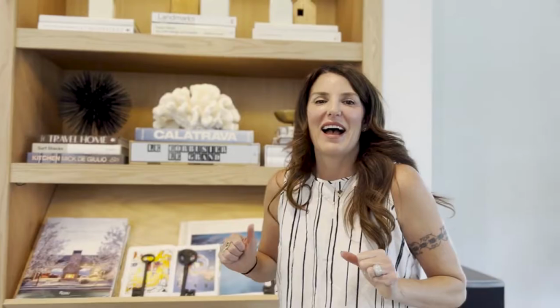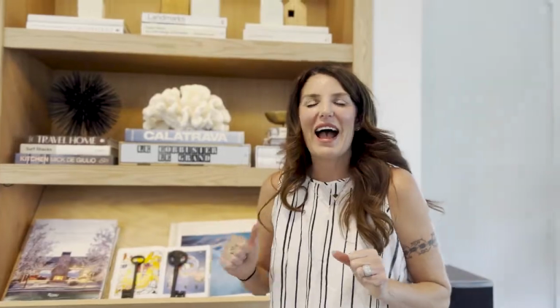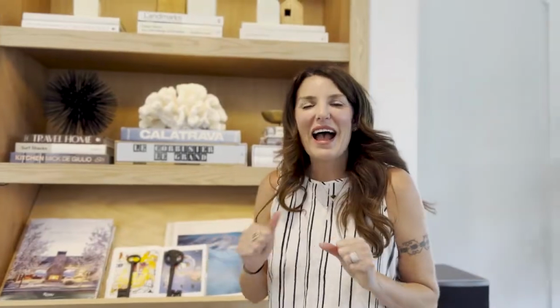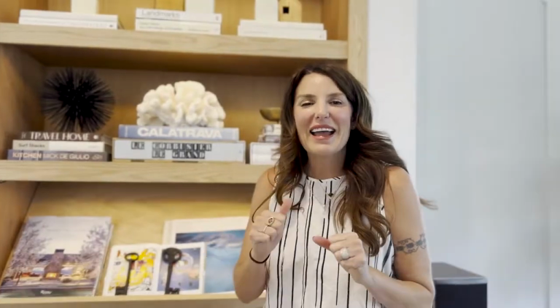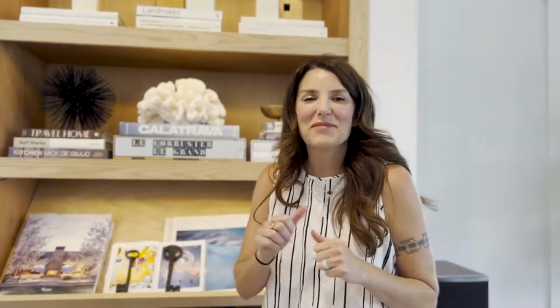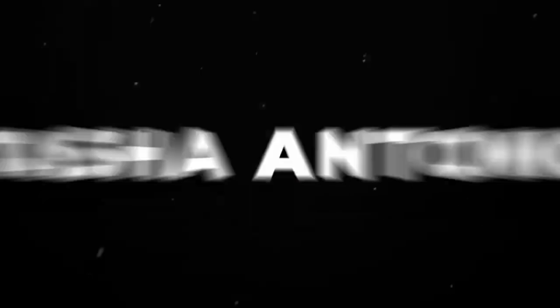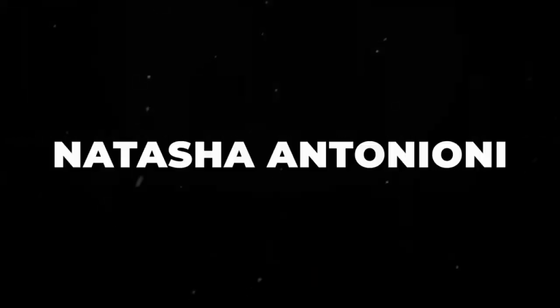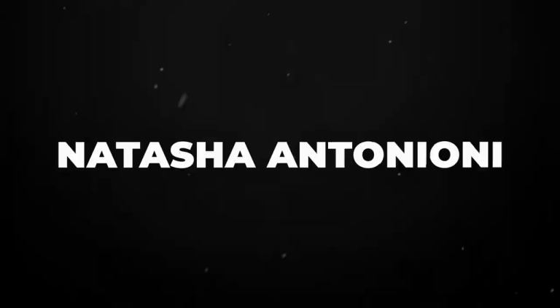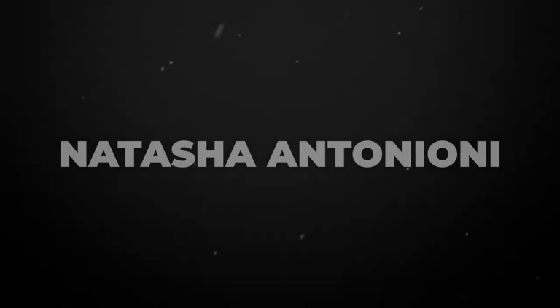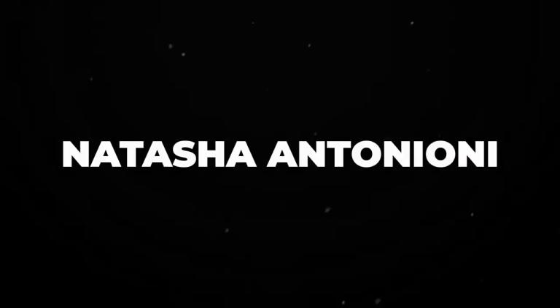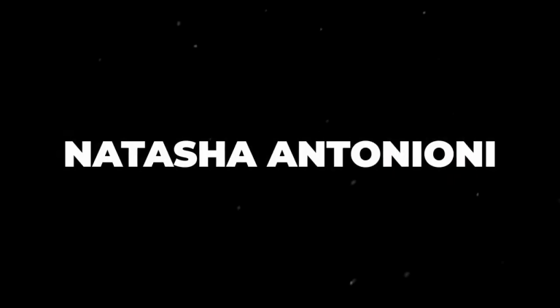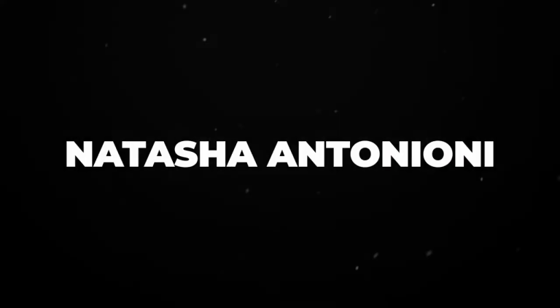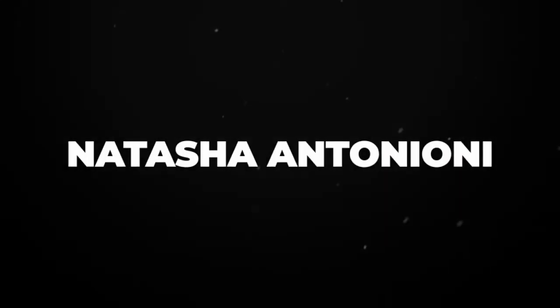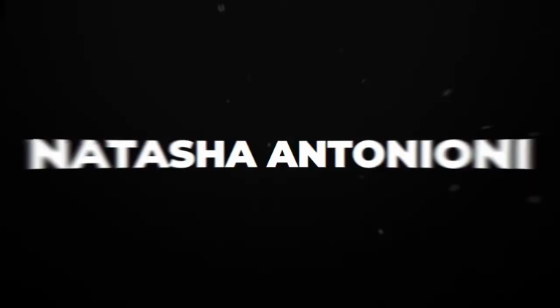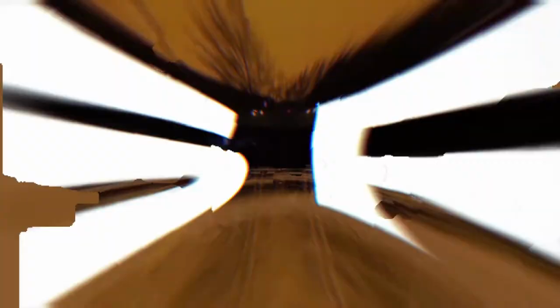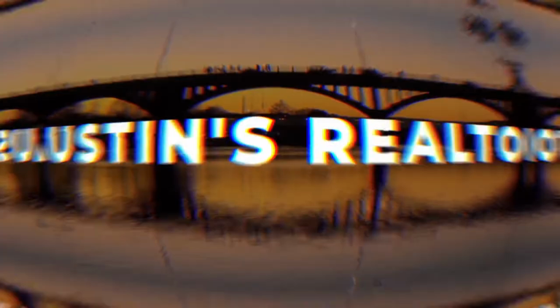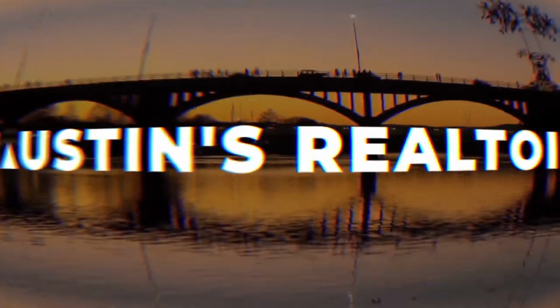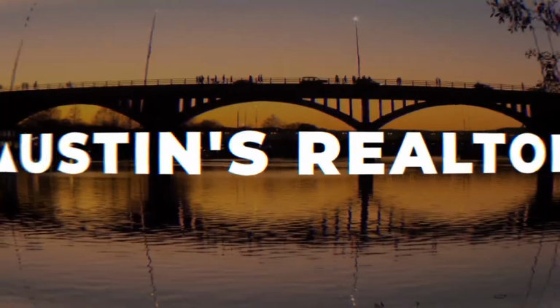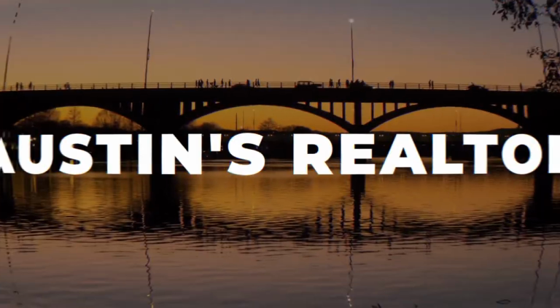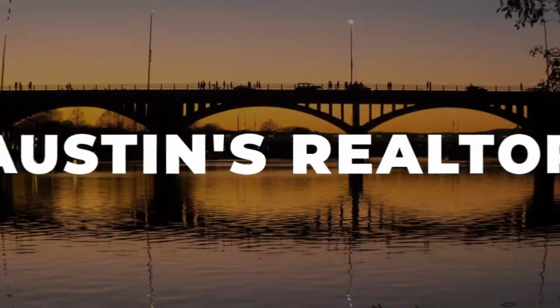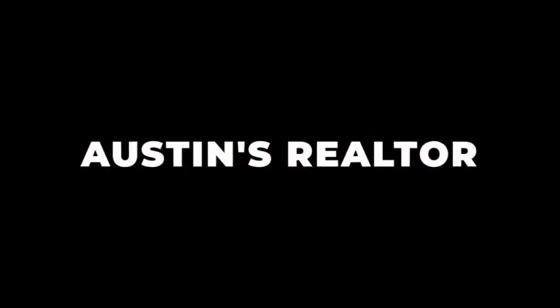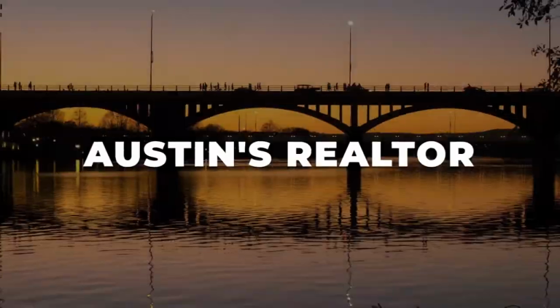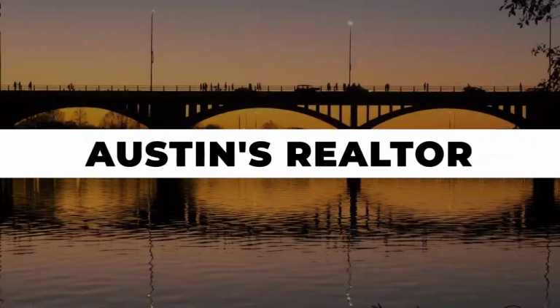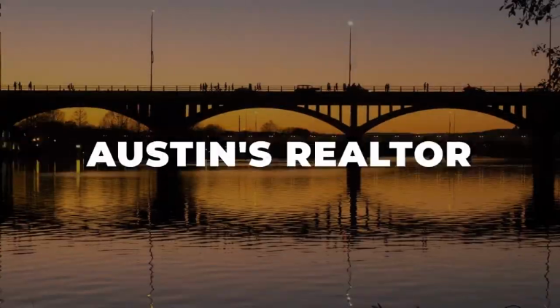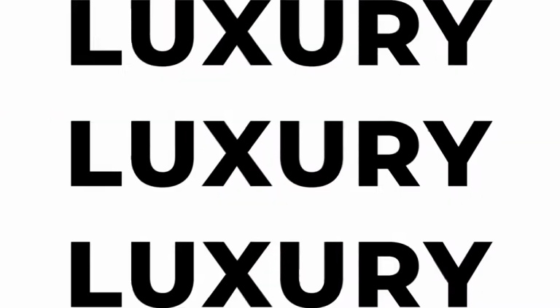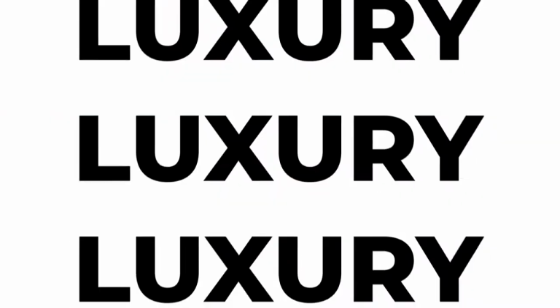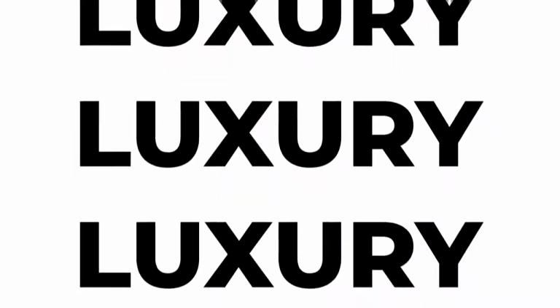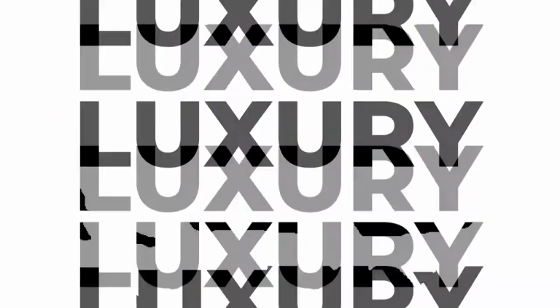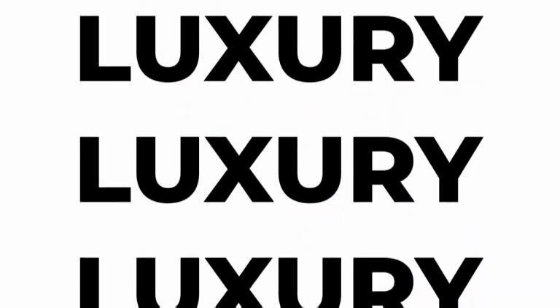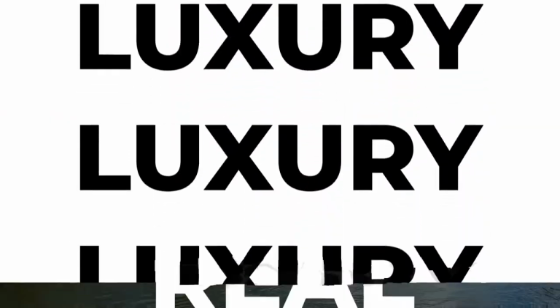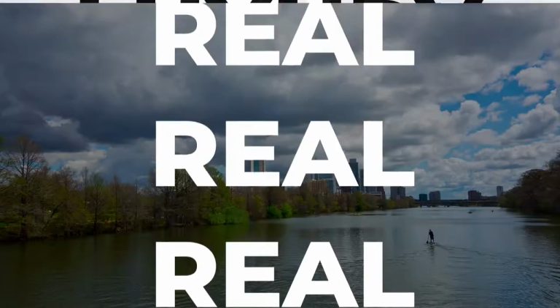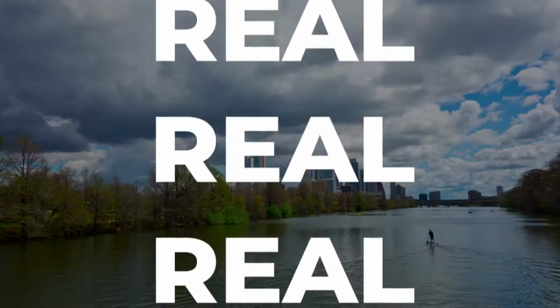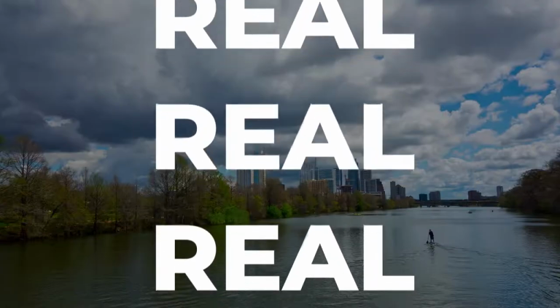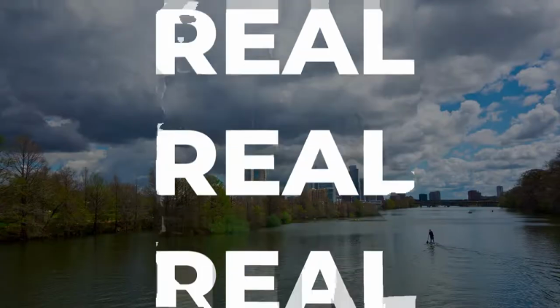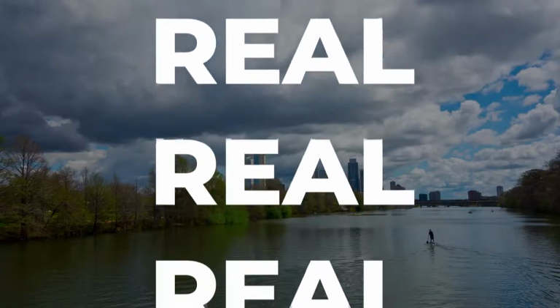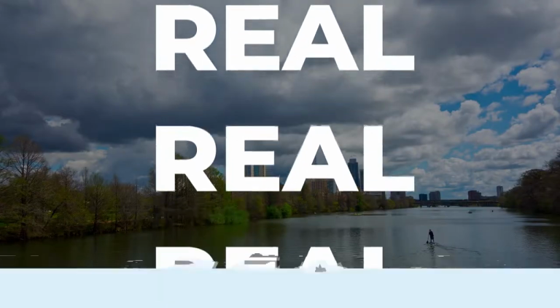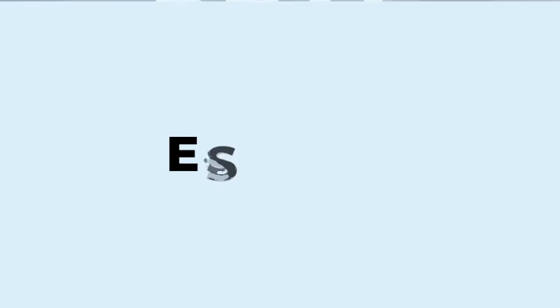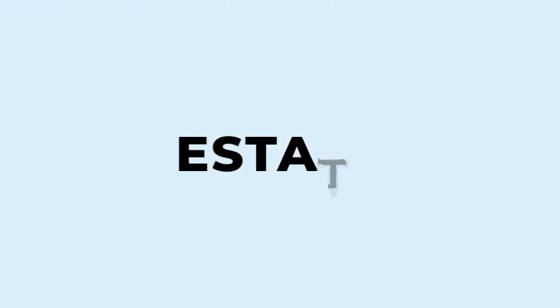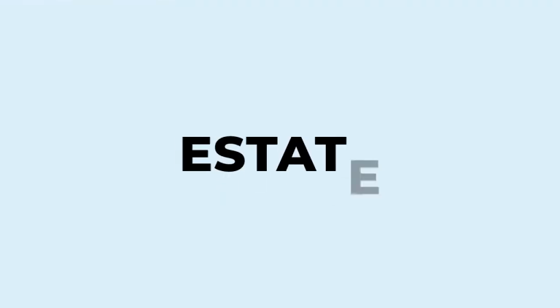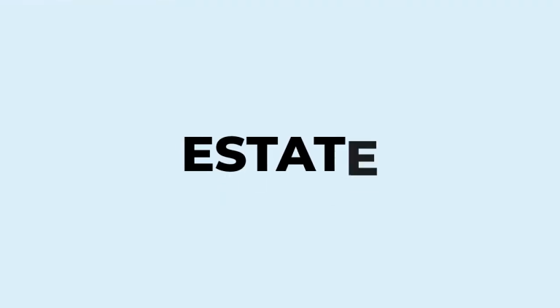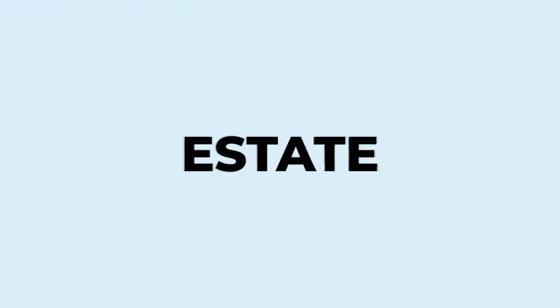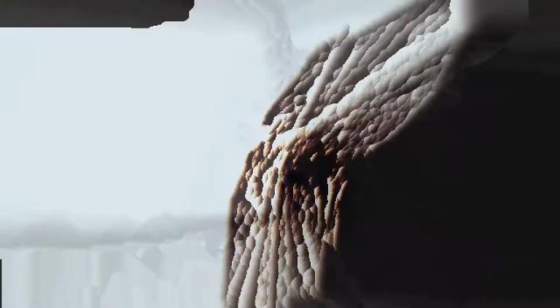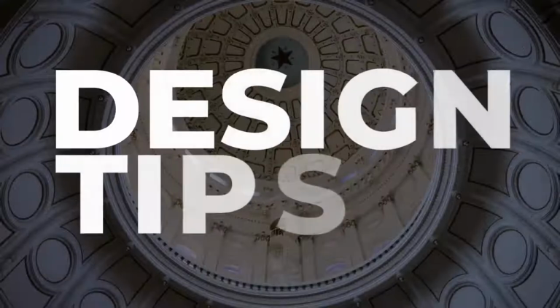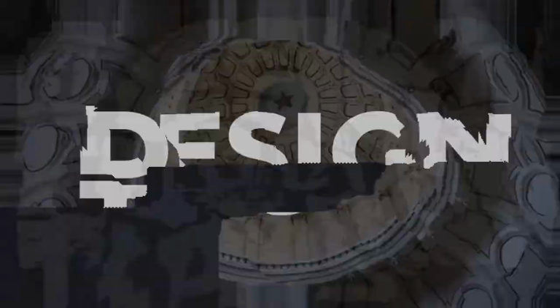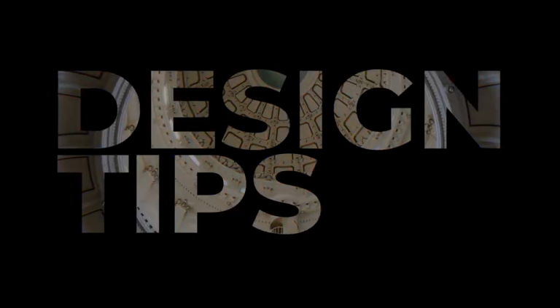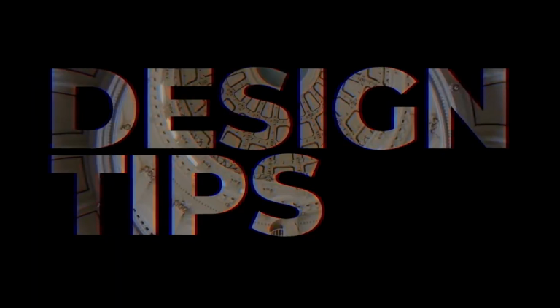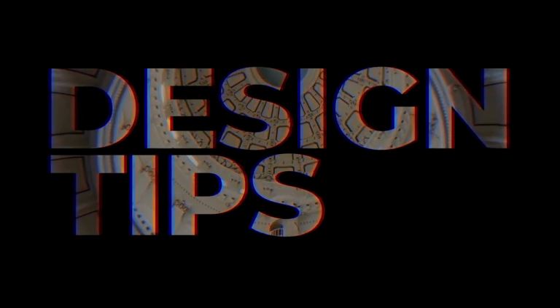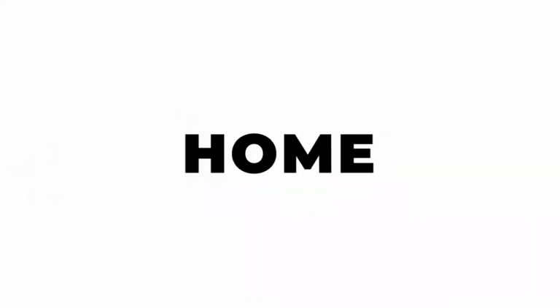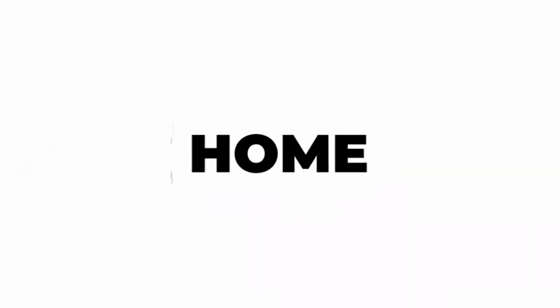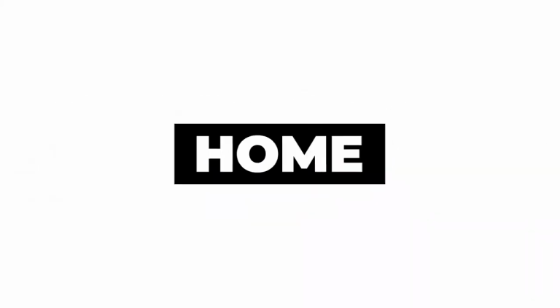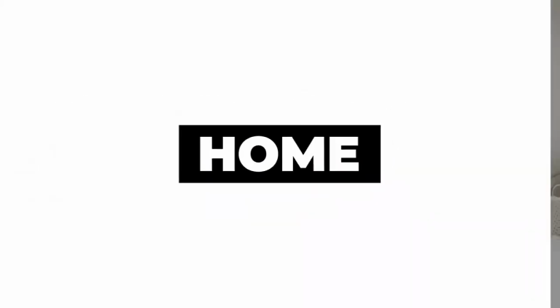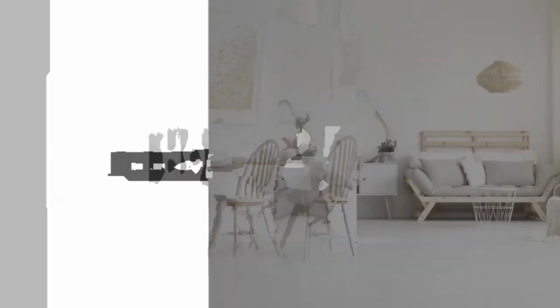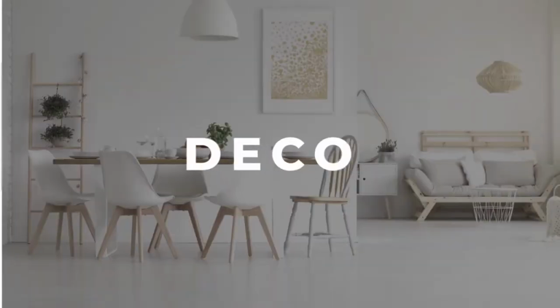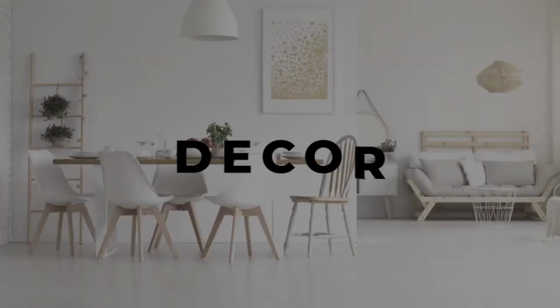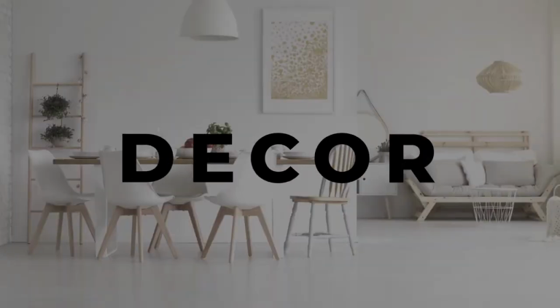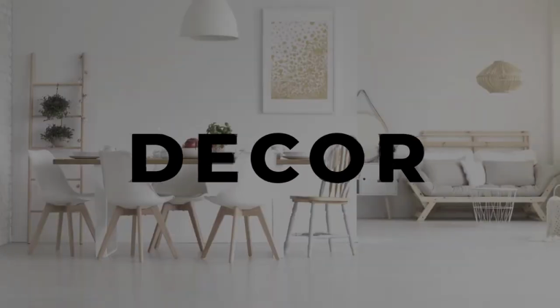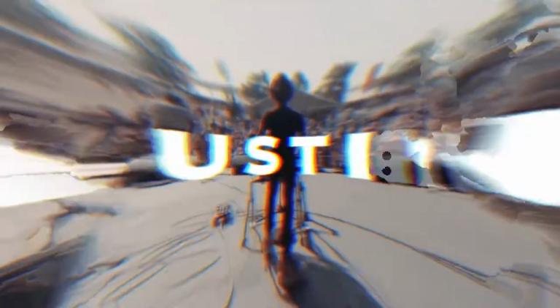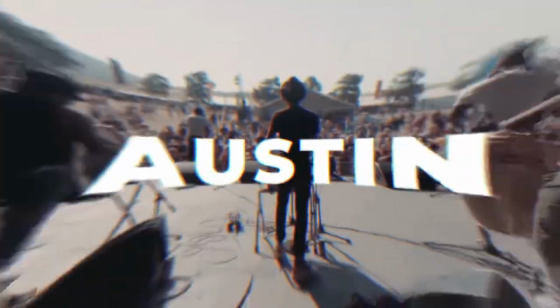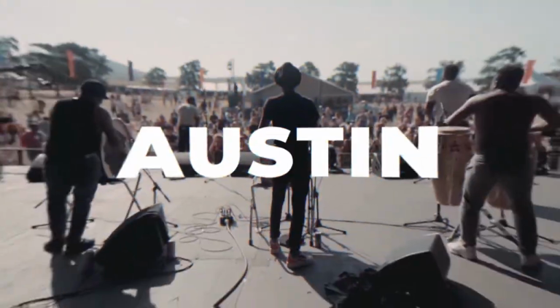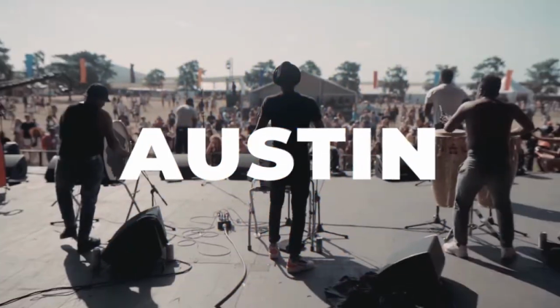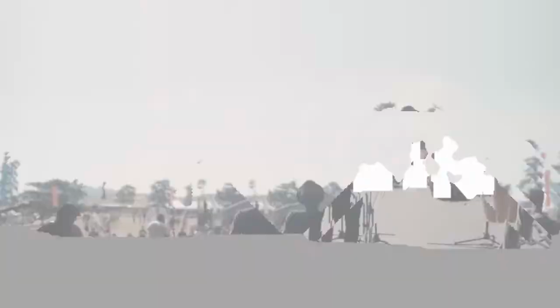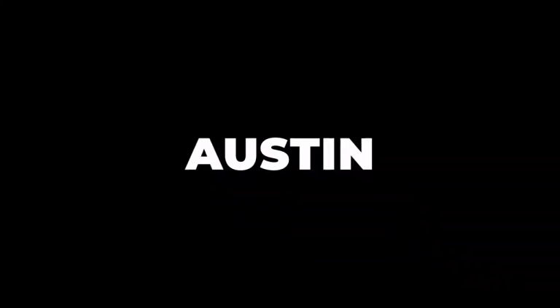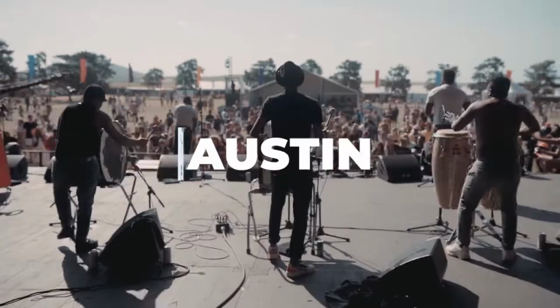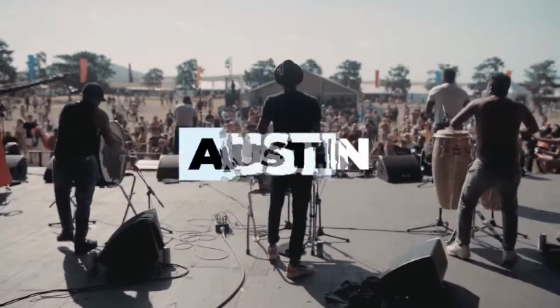Hi, I'm Natasha Antonioni with Austin Life, where we cover all things real estate, design, and all things Austin.